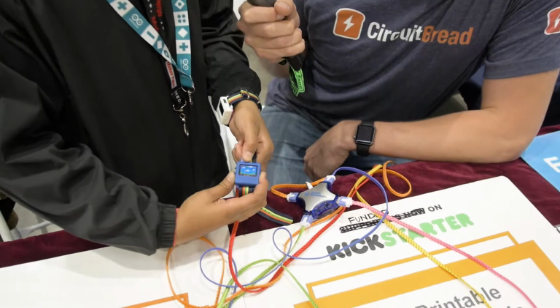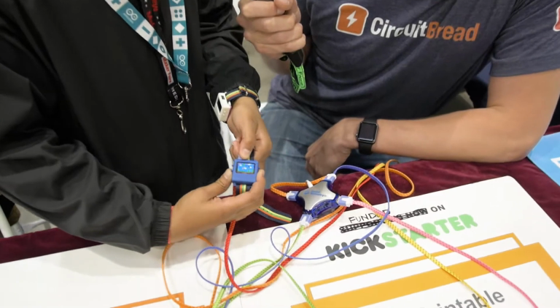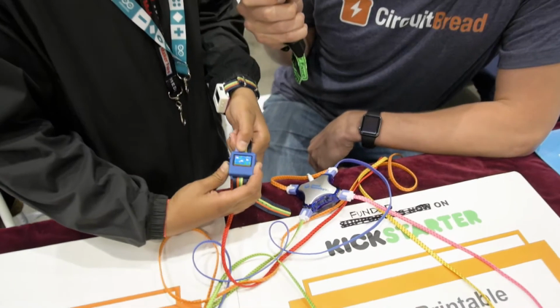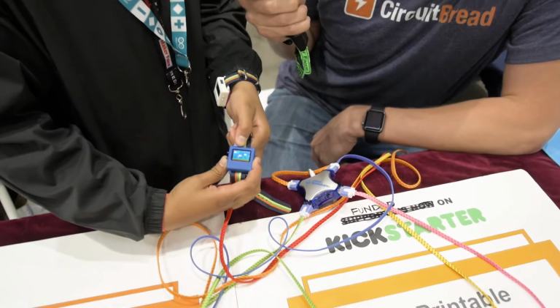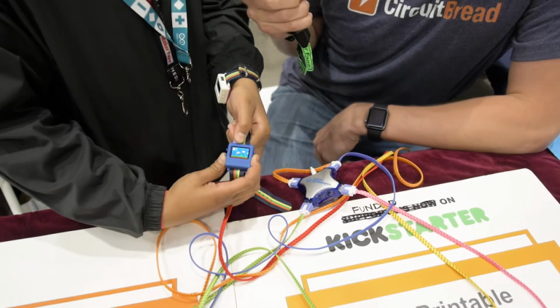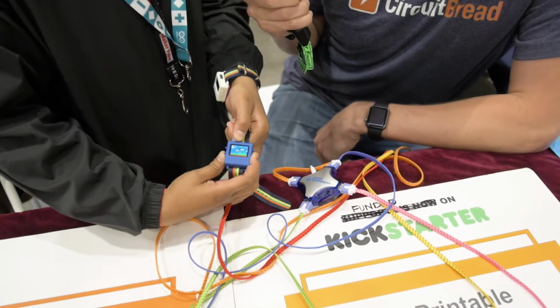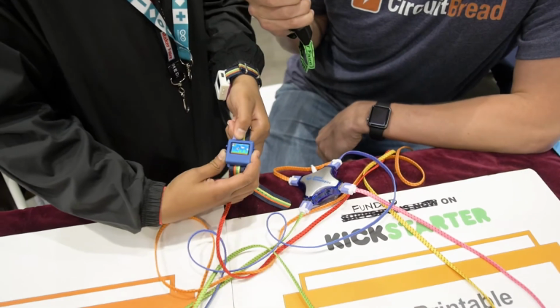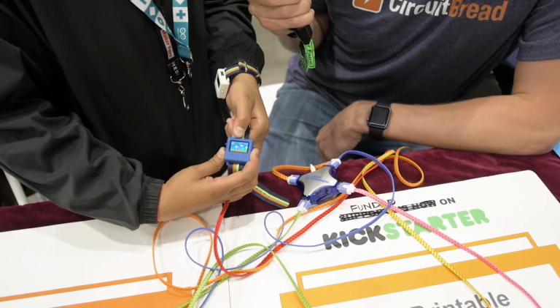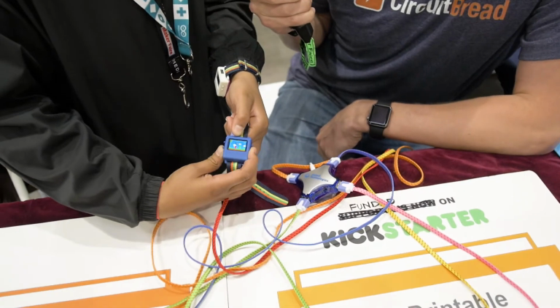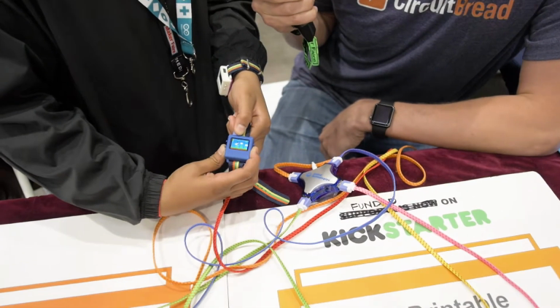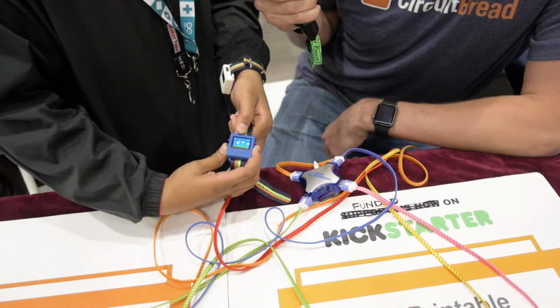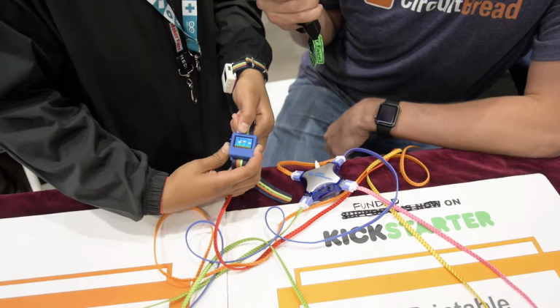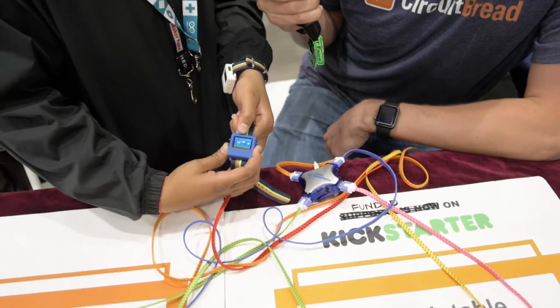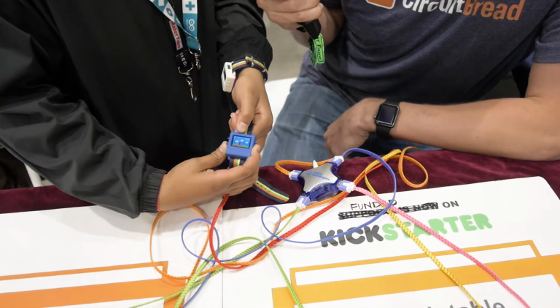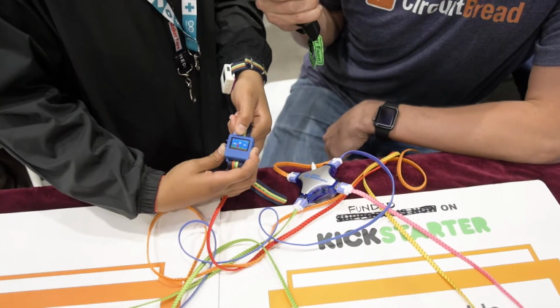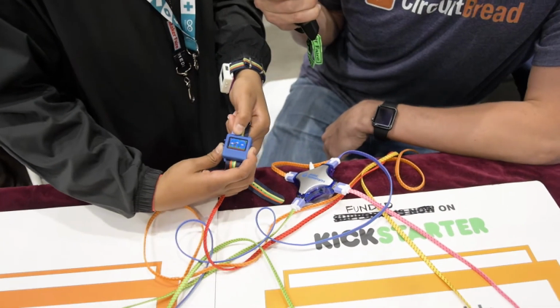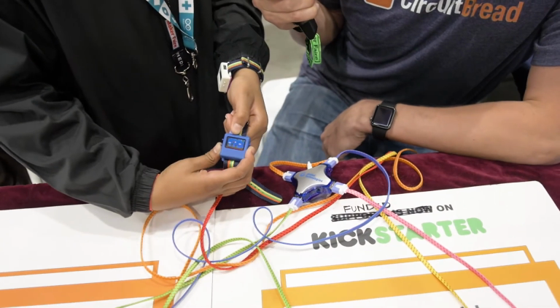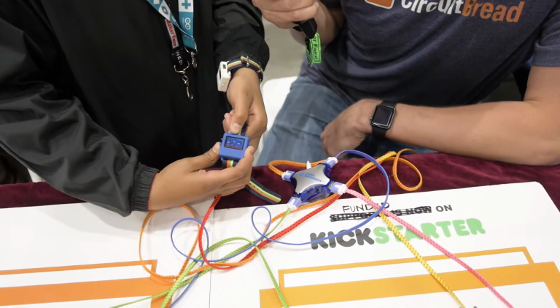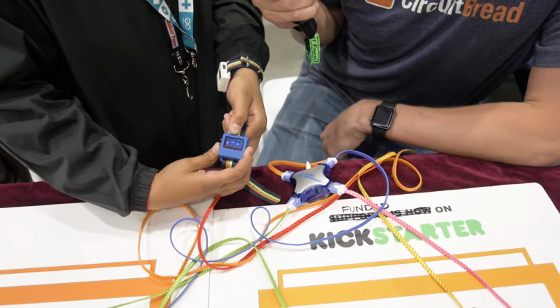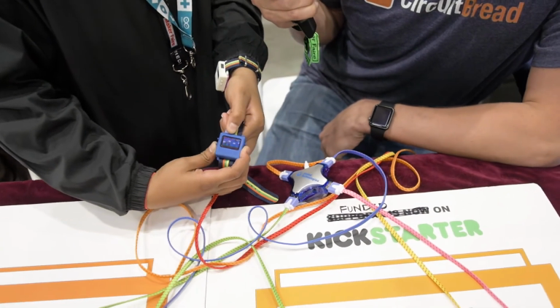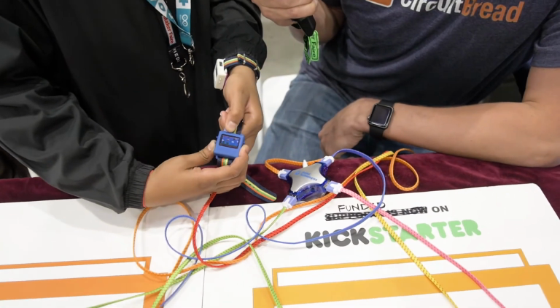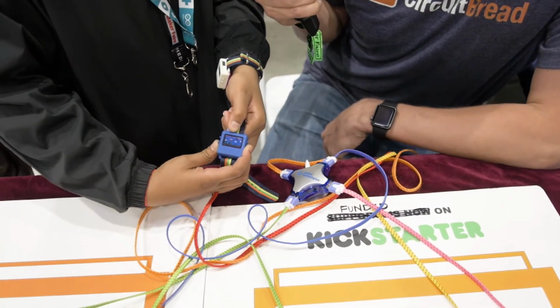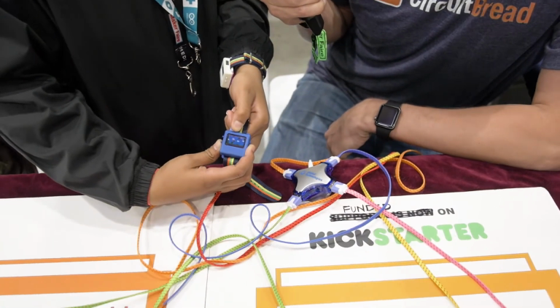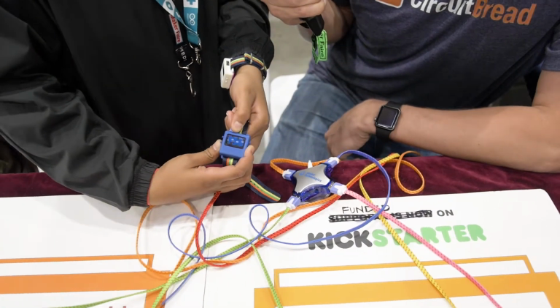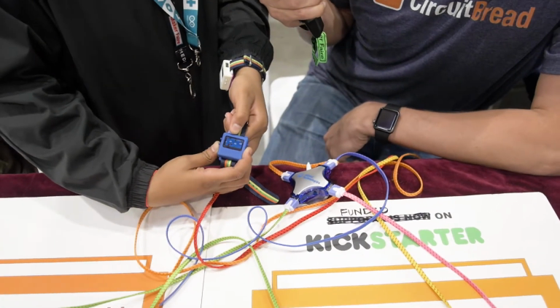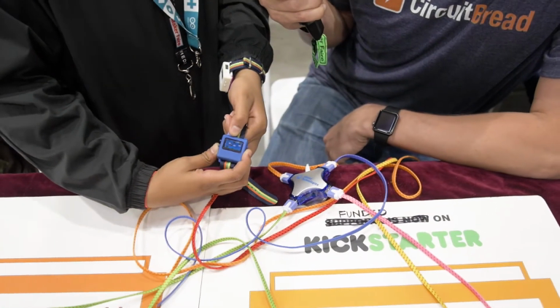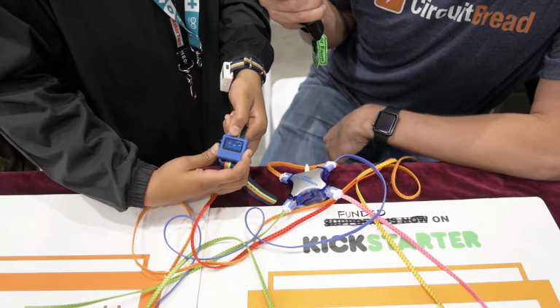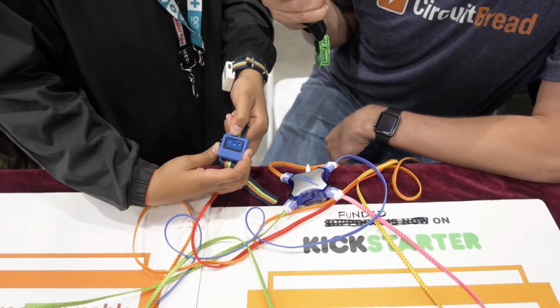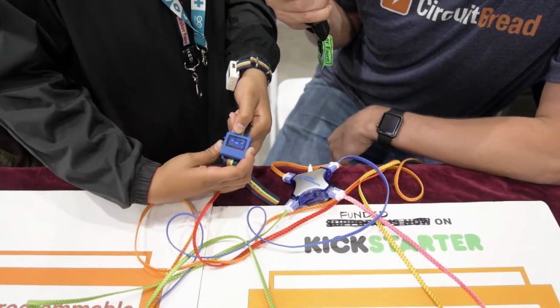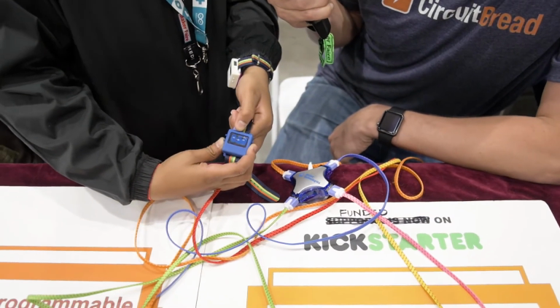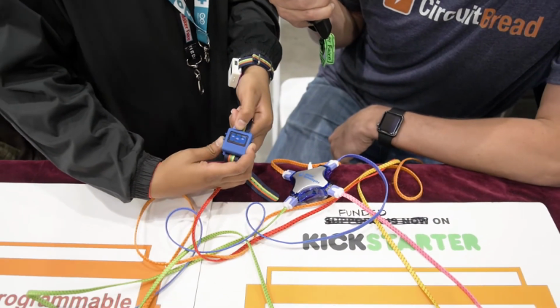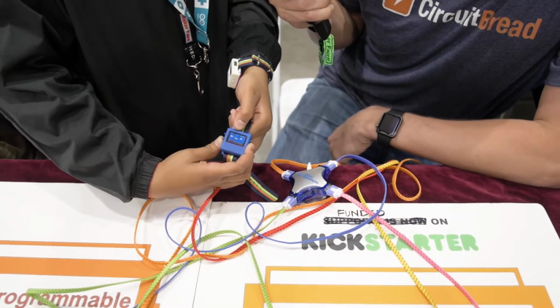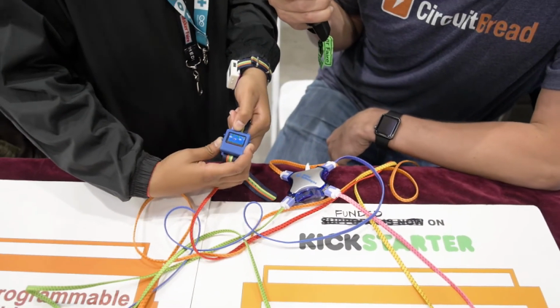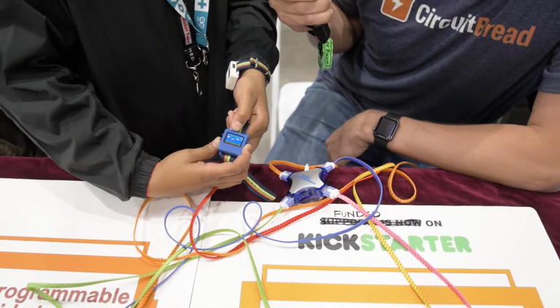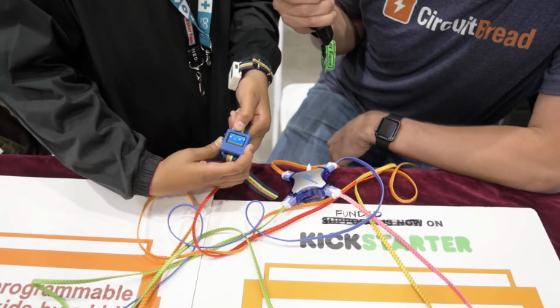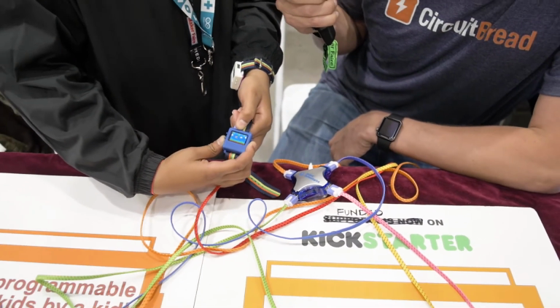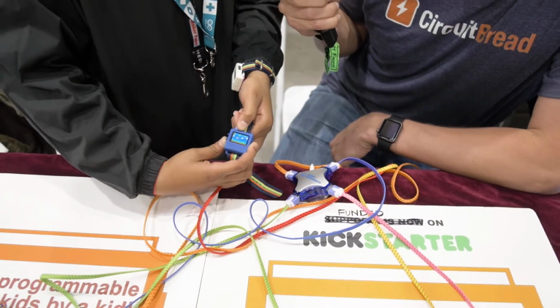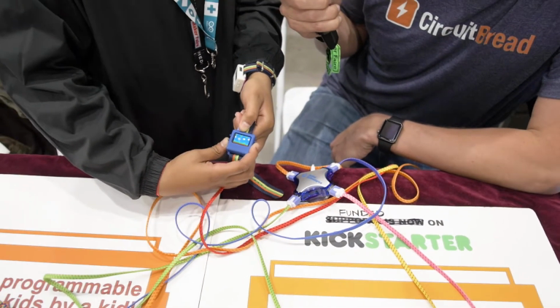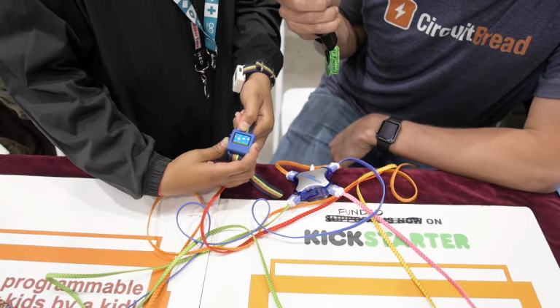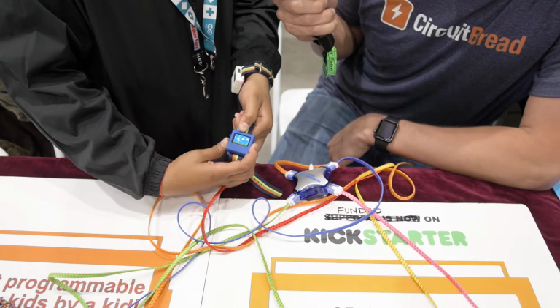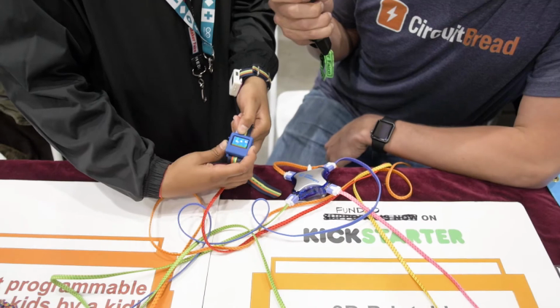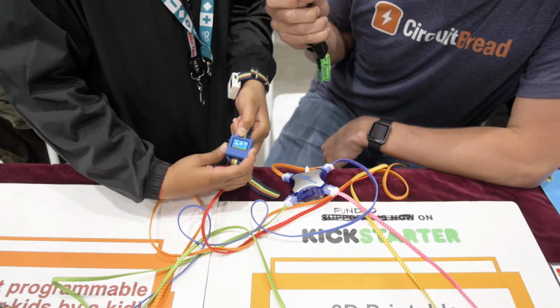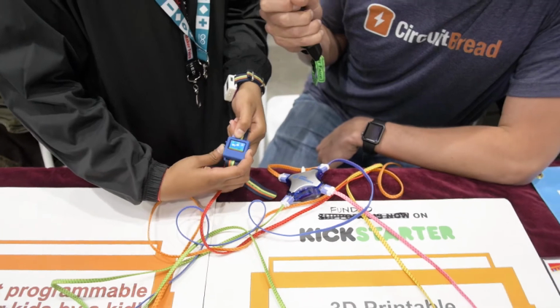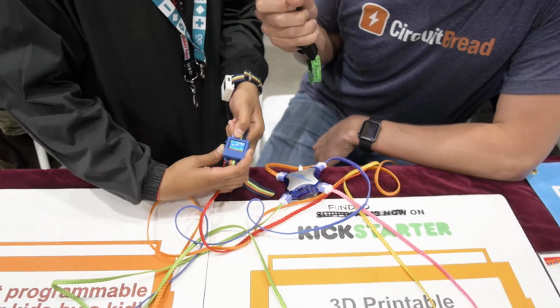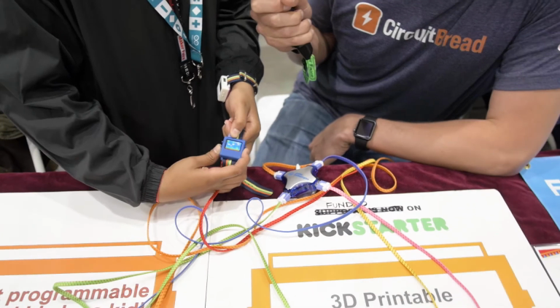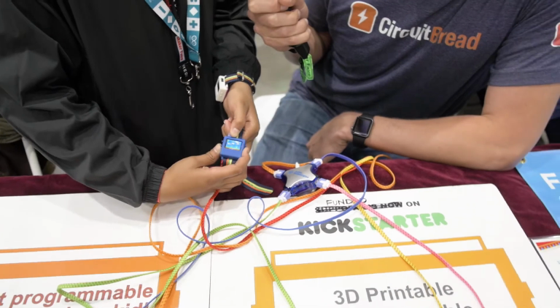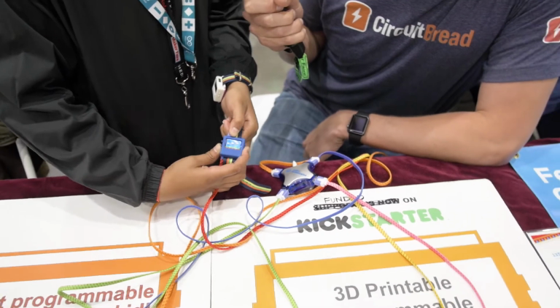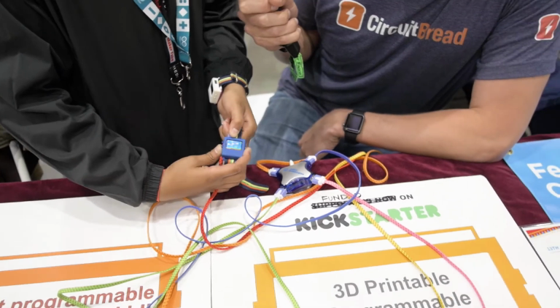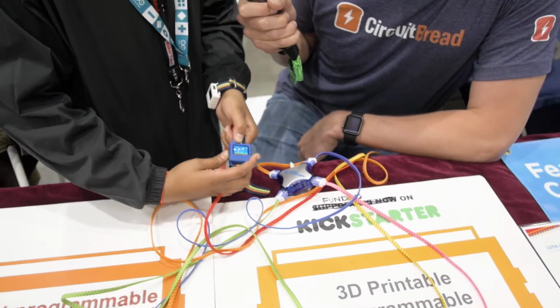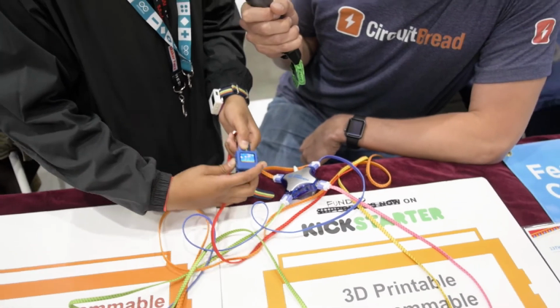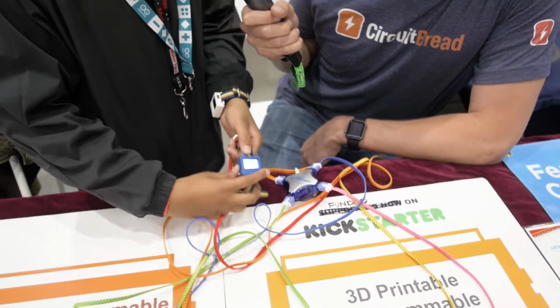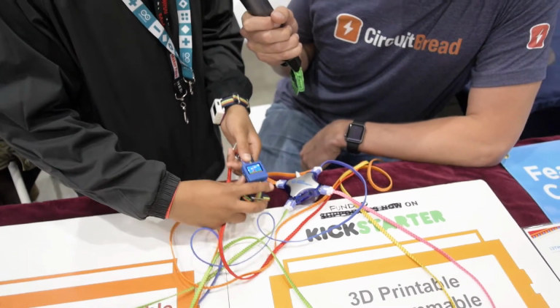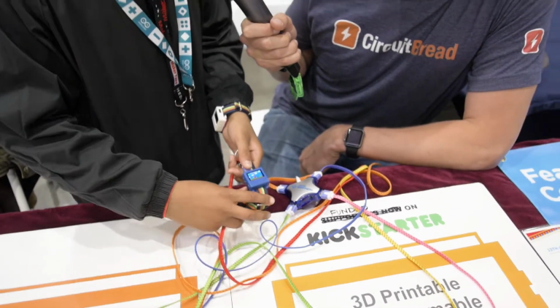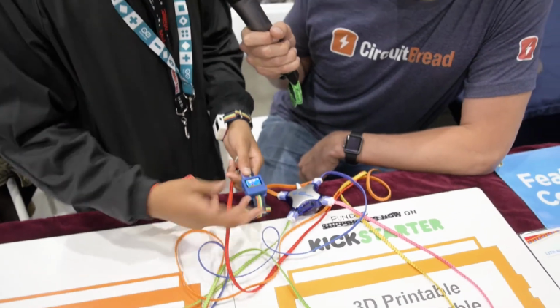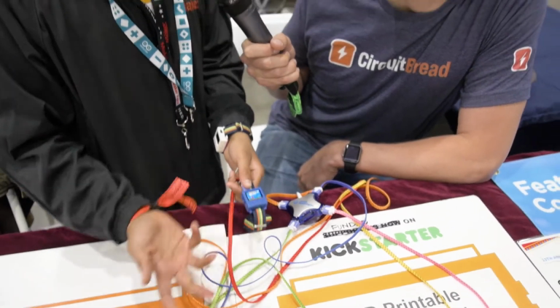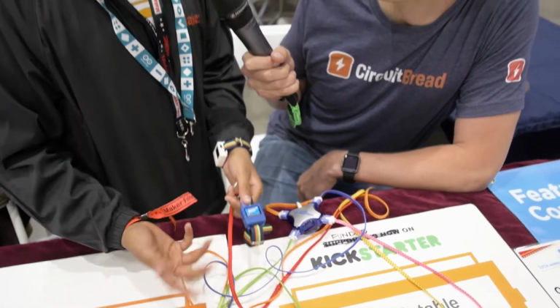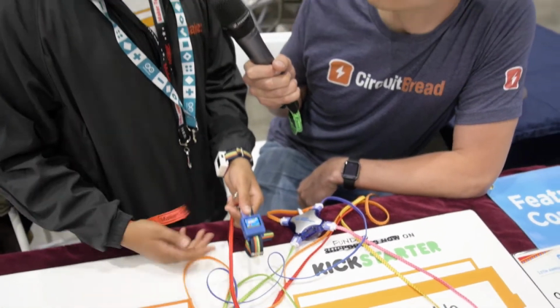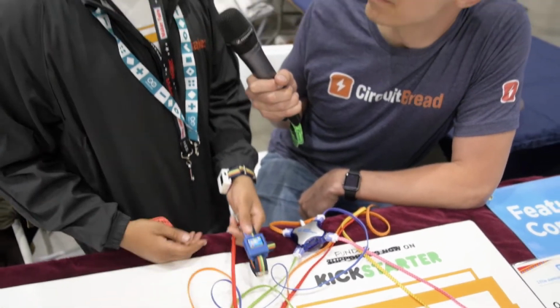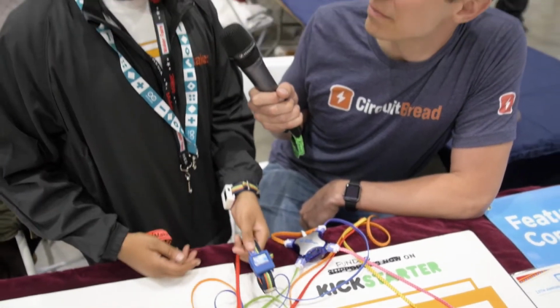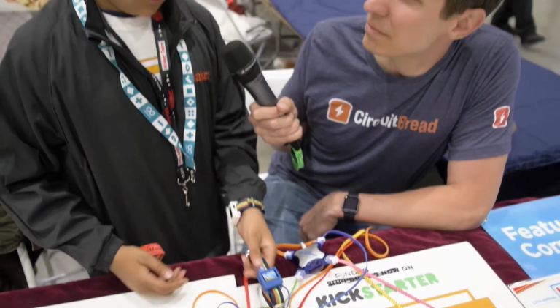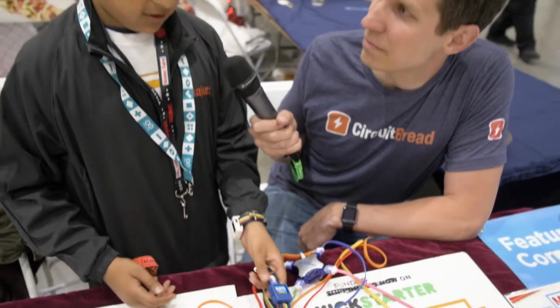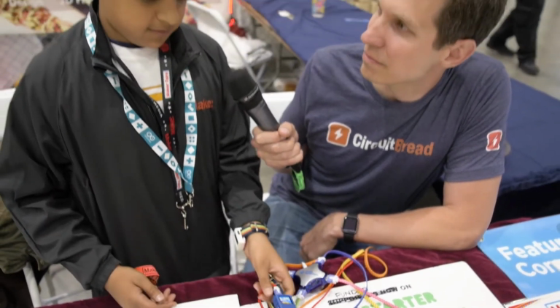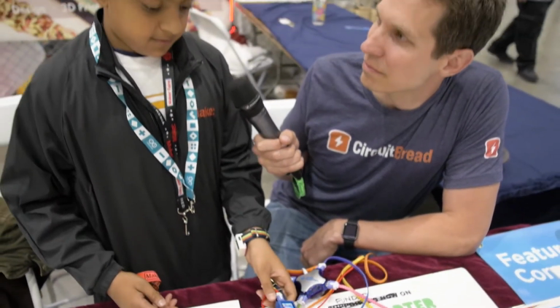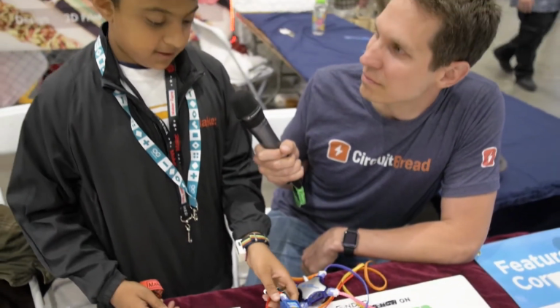The basic idea is that you can get the kit and you can learn how to program using the watch, and then you can wear it and show everybody.